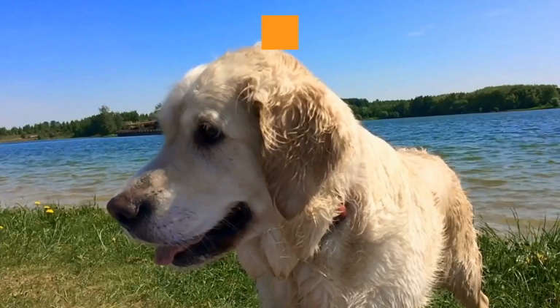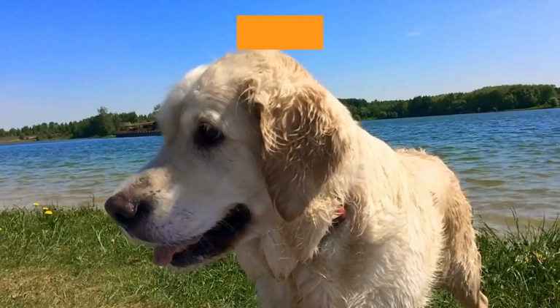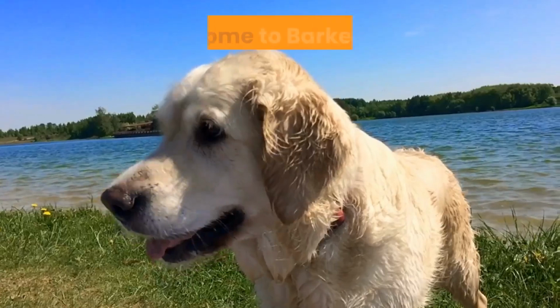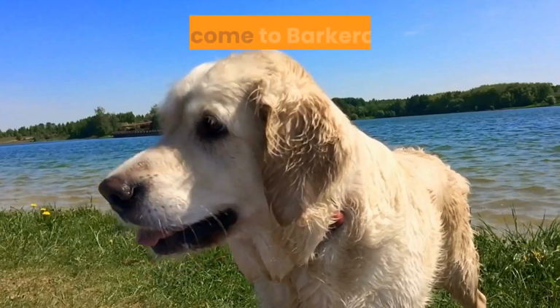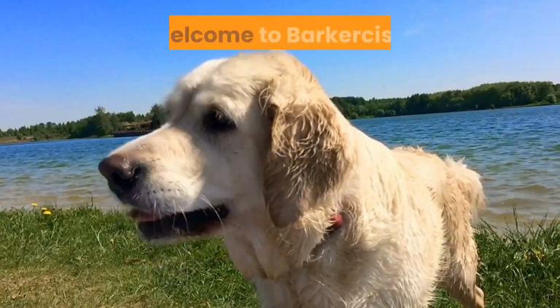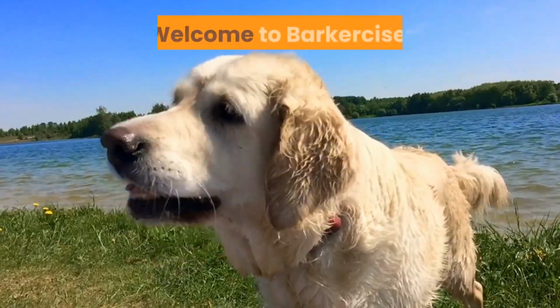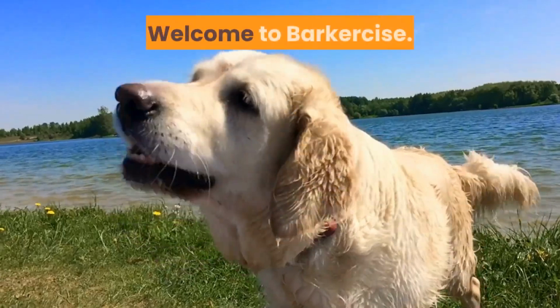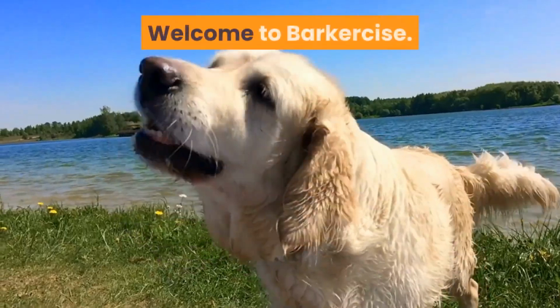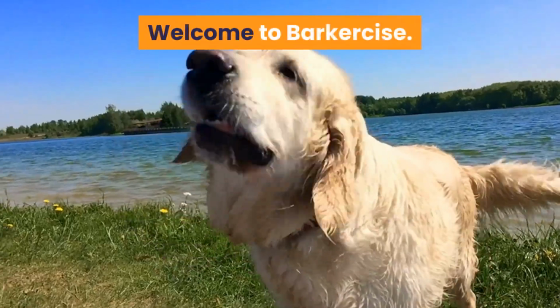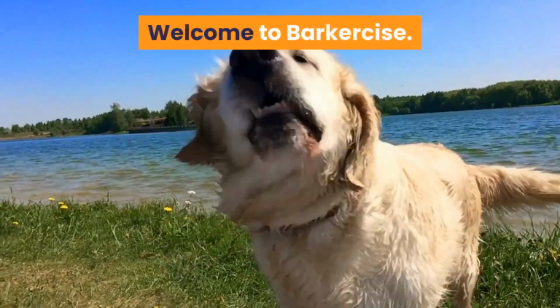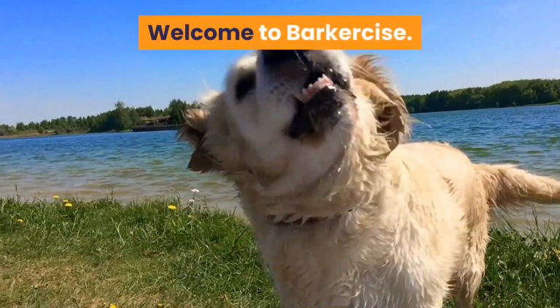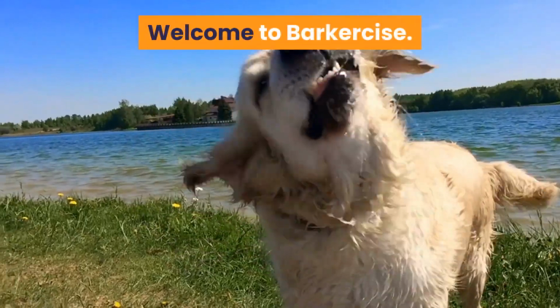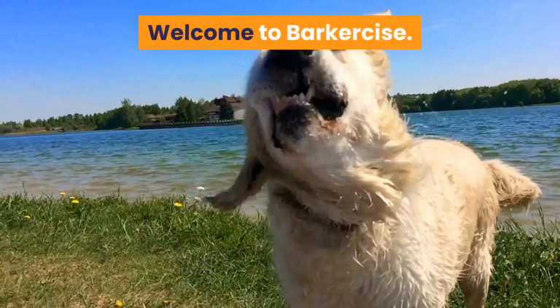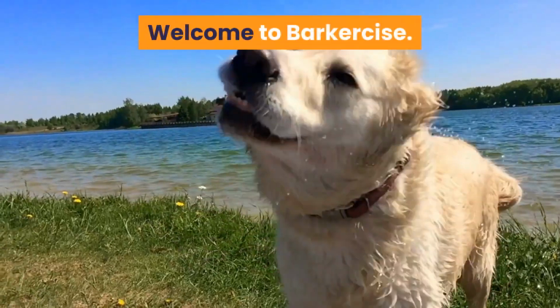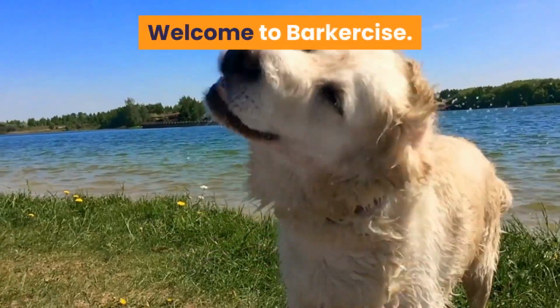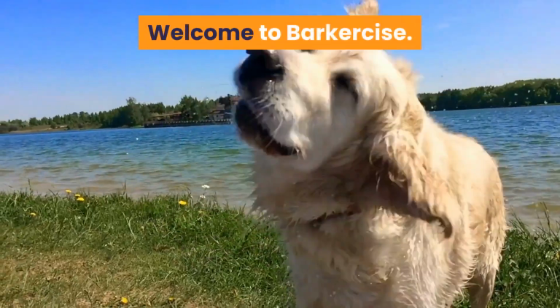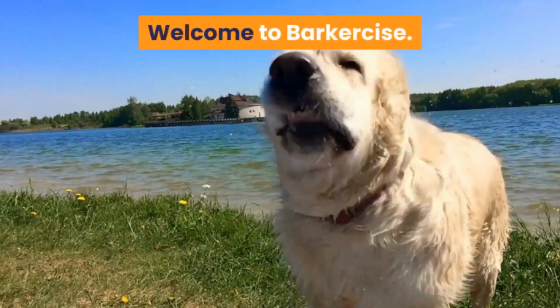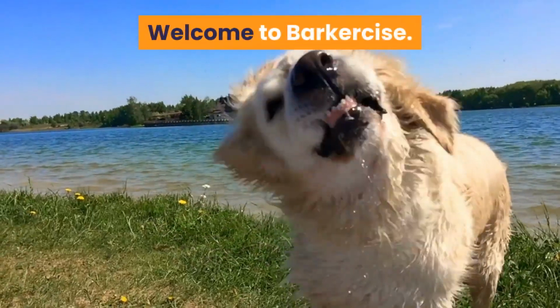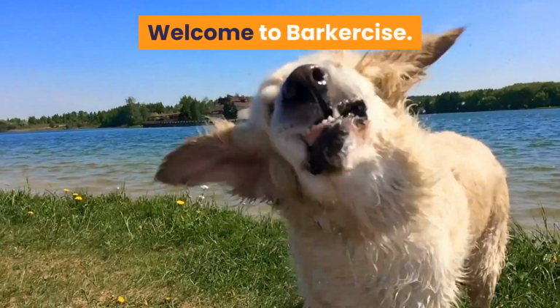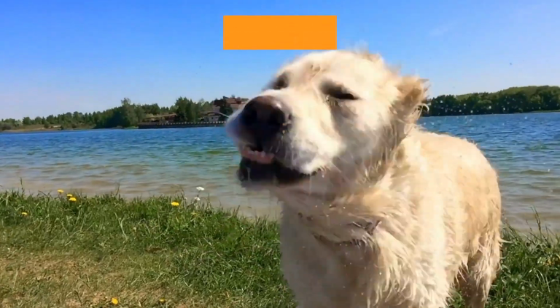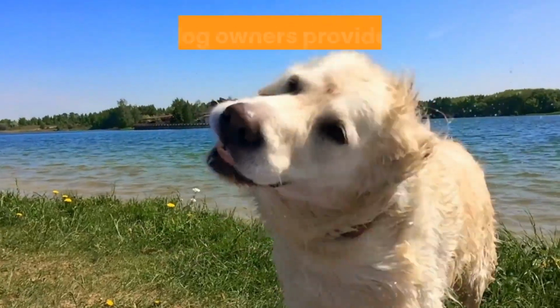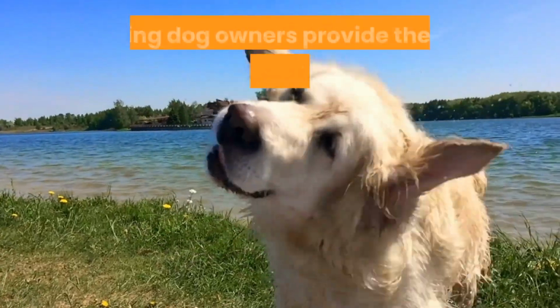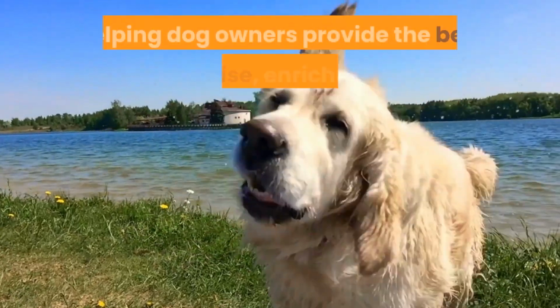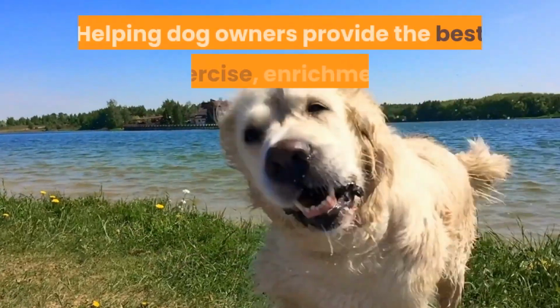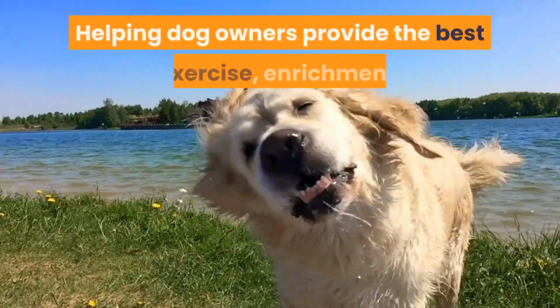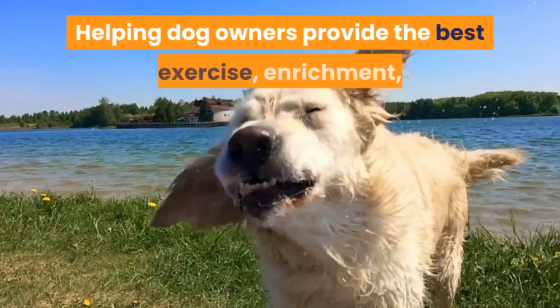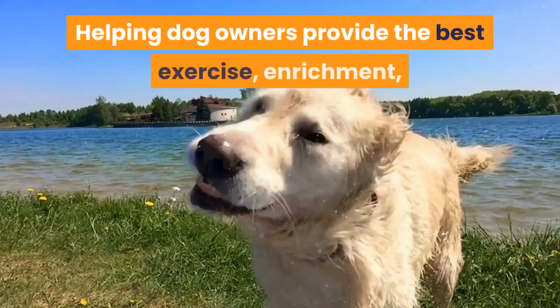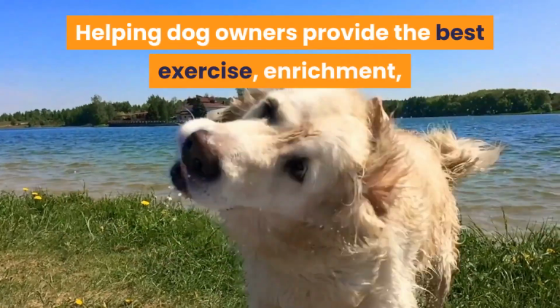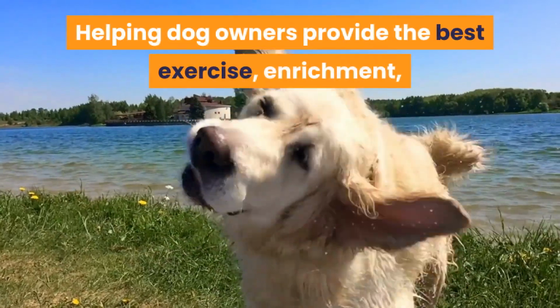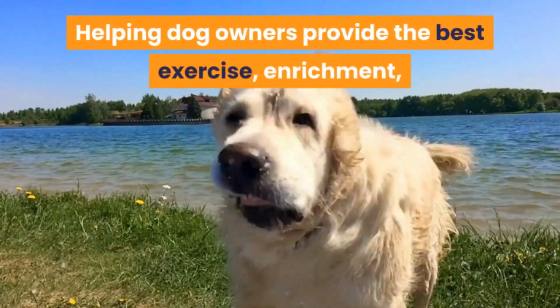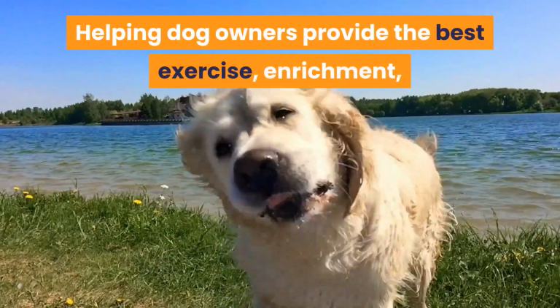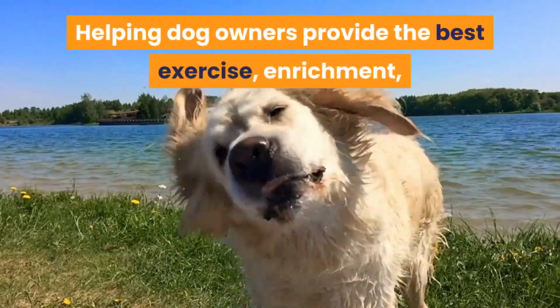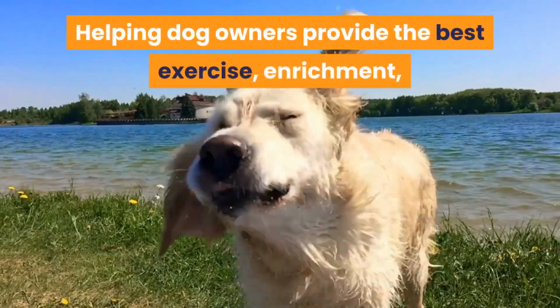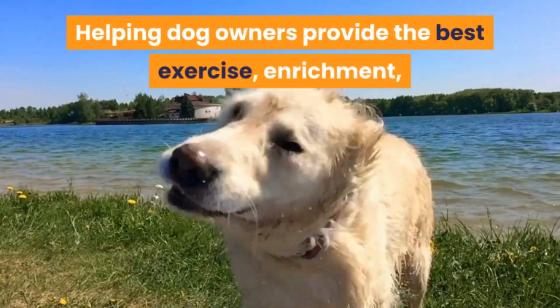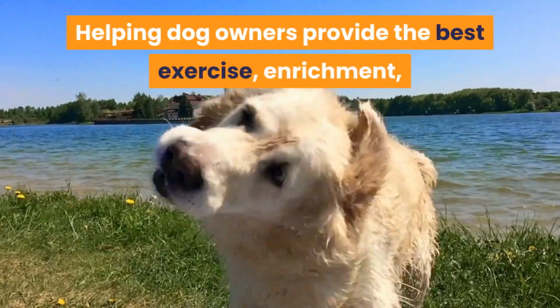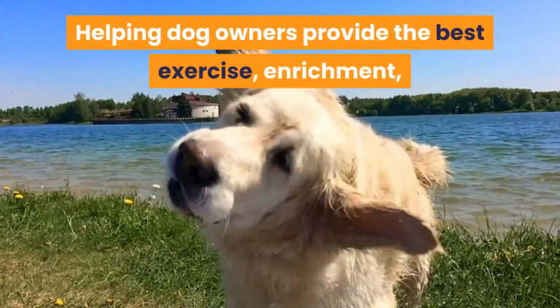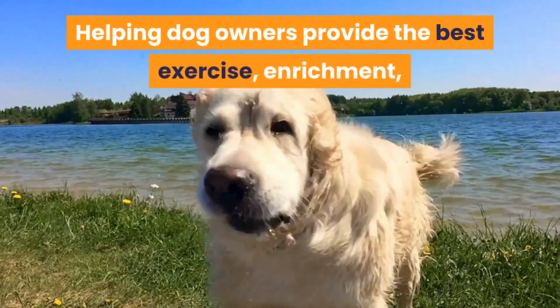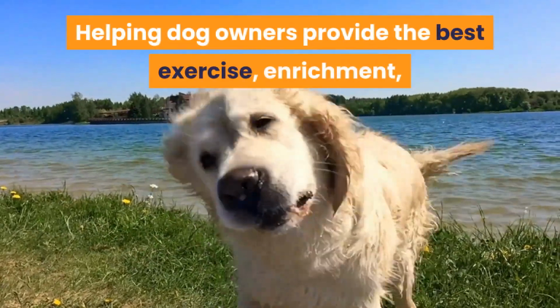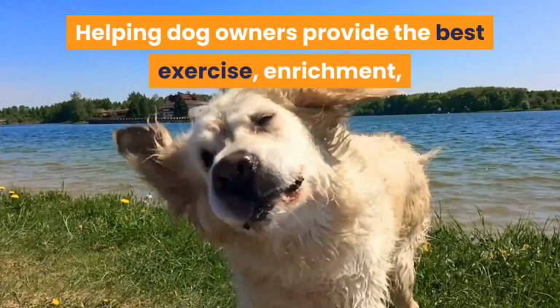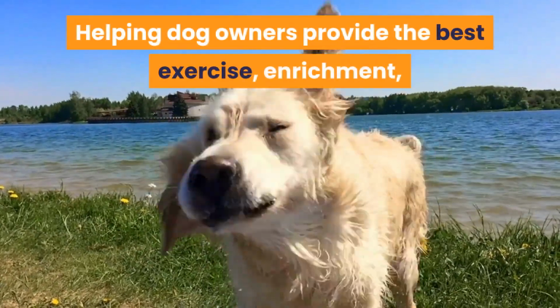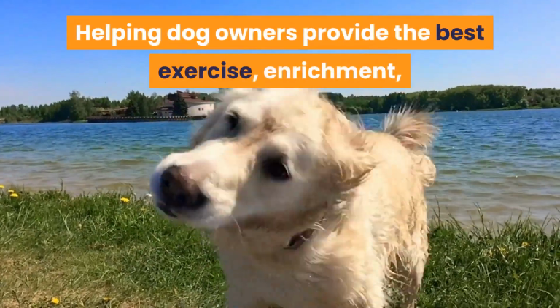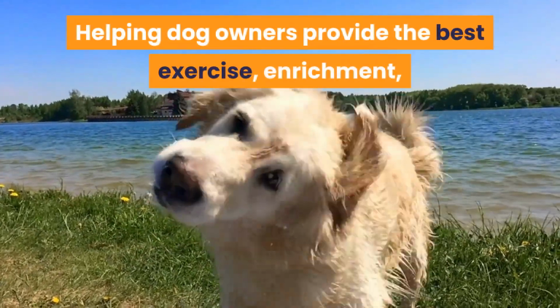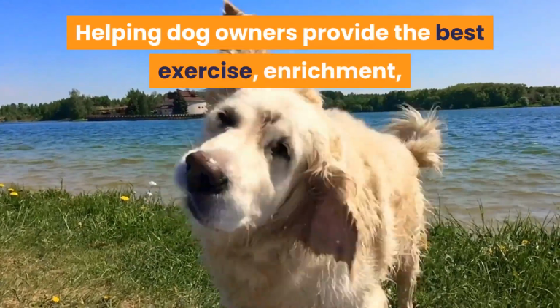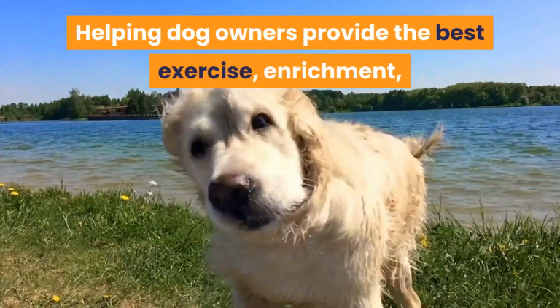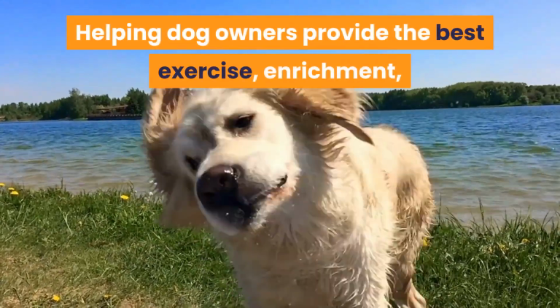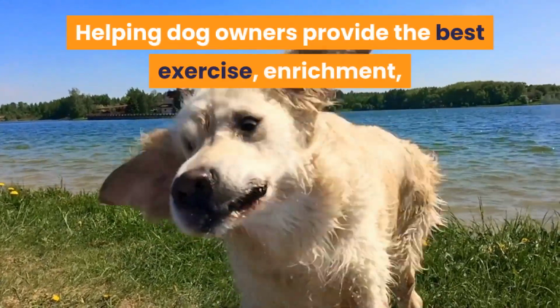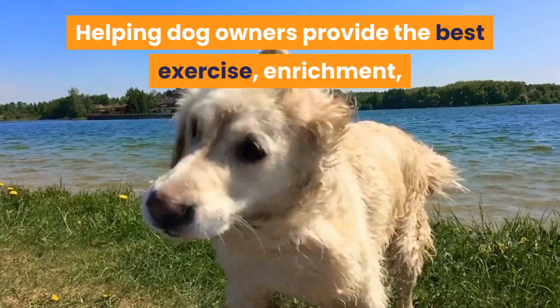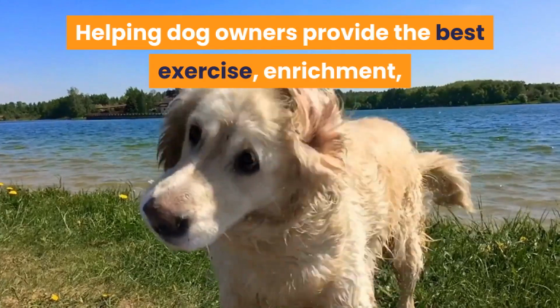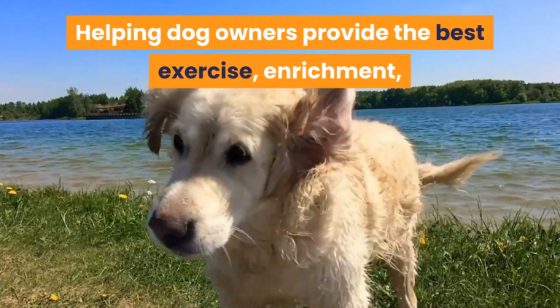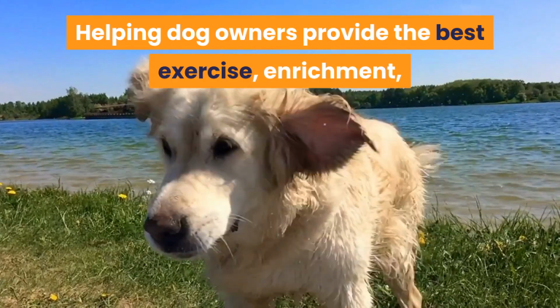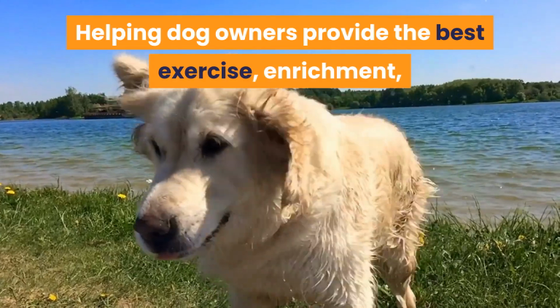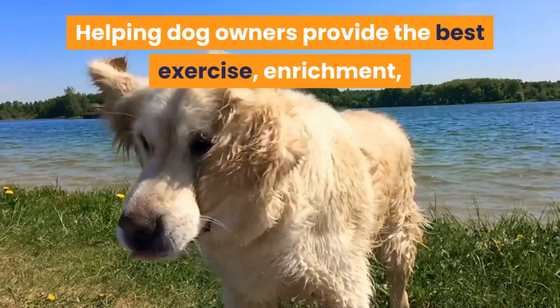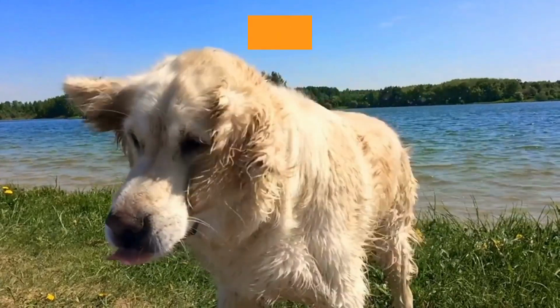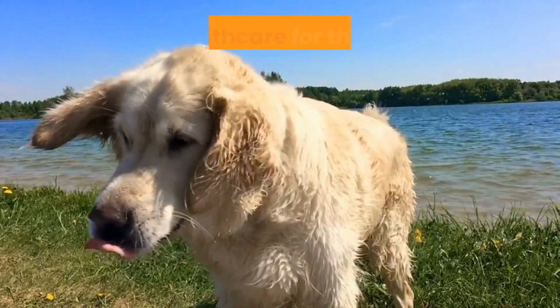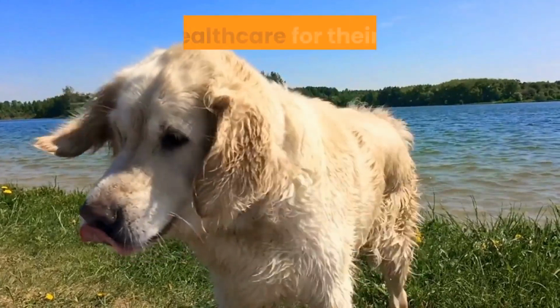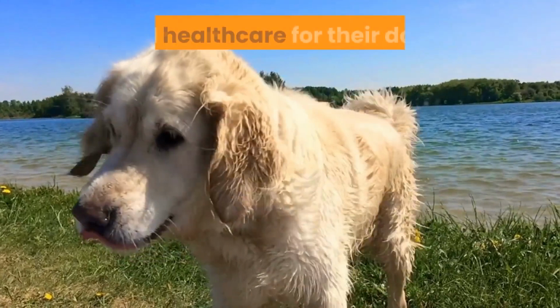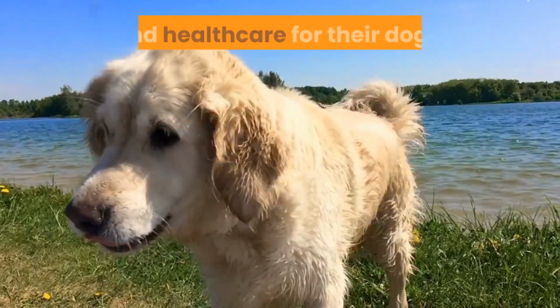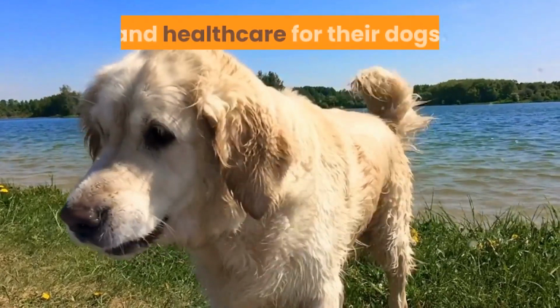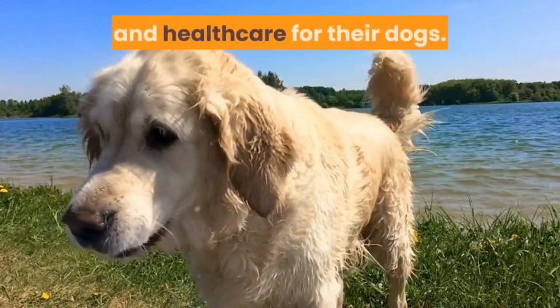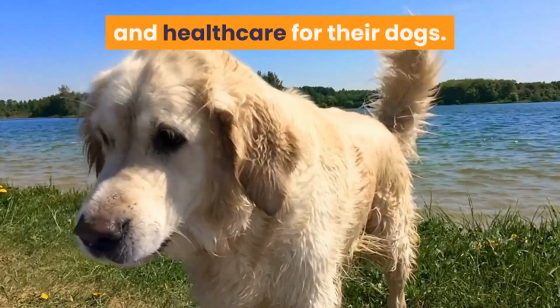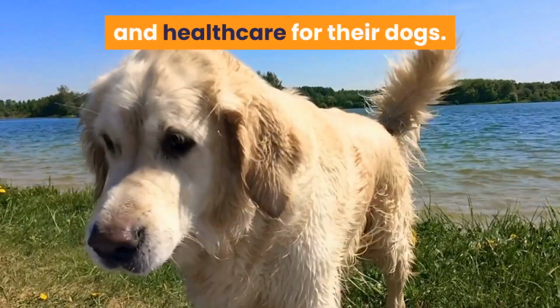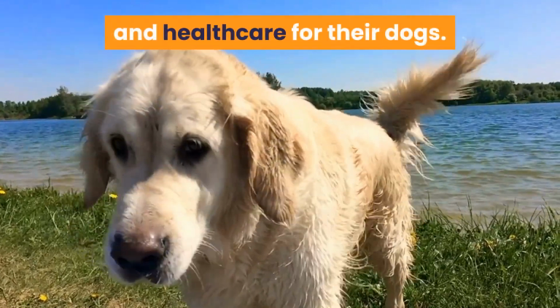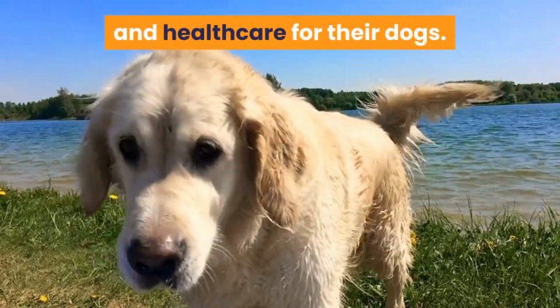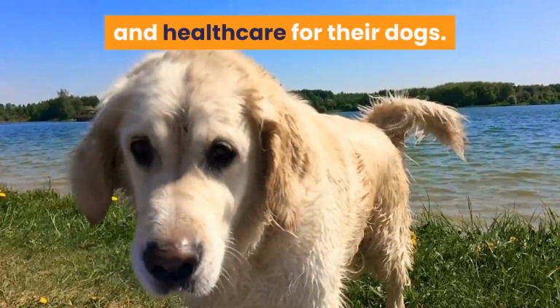Welcome to Barkercise, helping dog owners provide the best exercise, enrichment, and healthcare for their dogs.